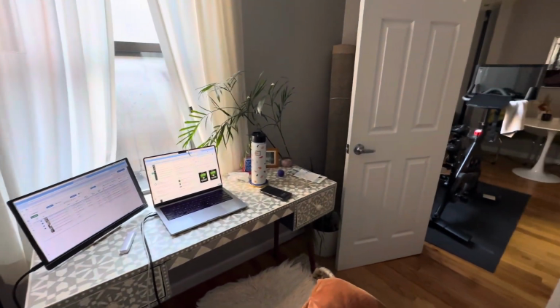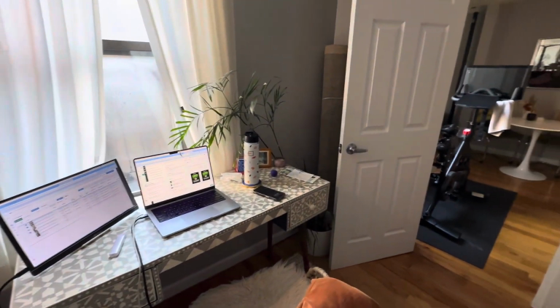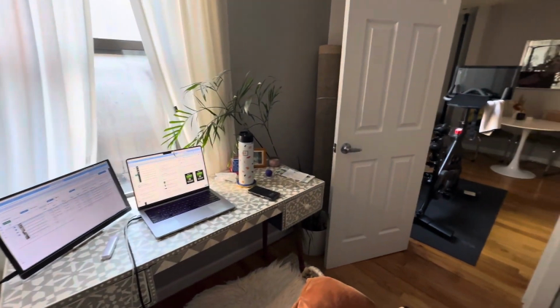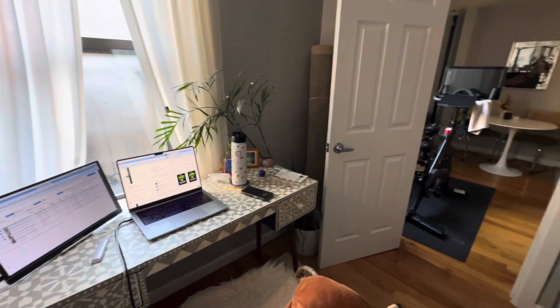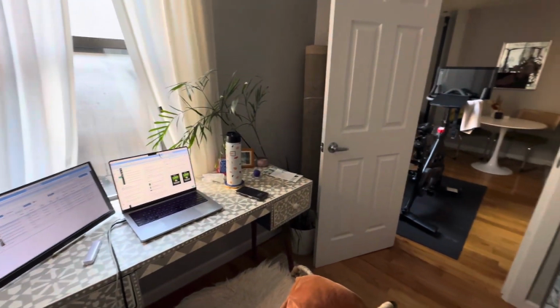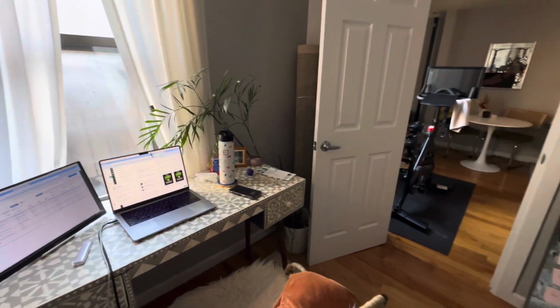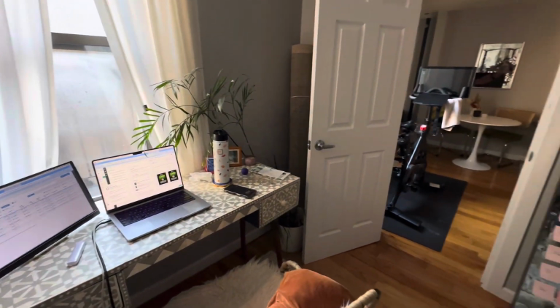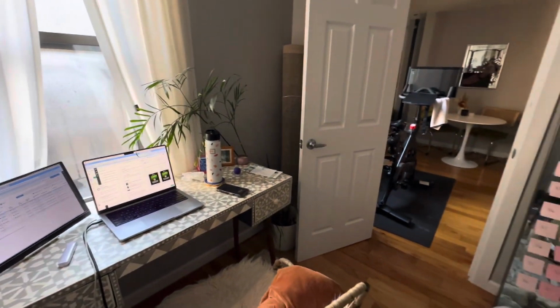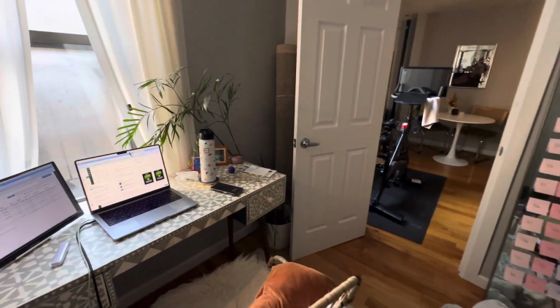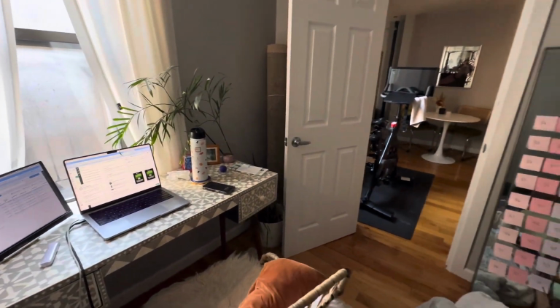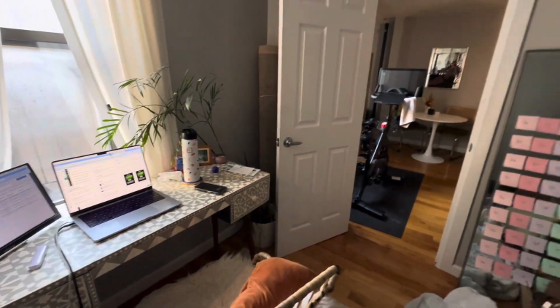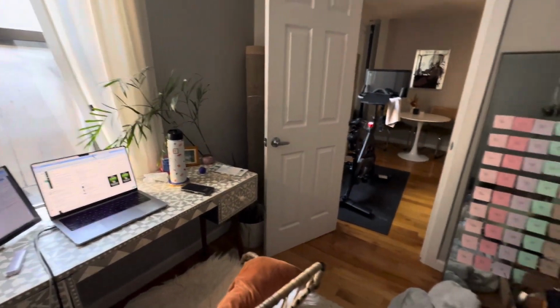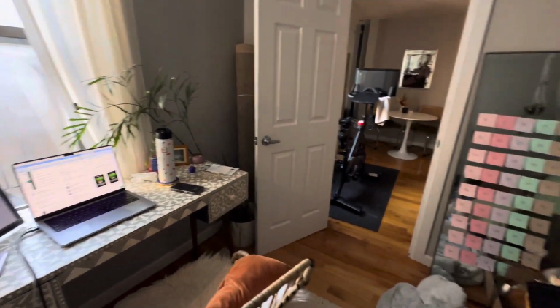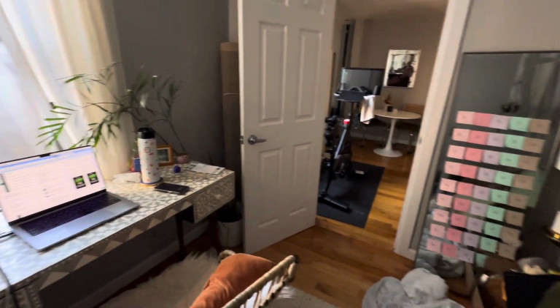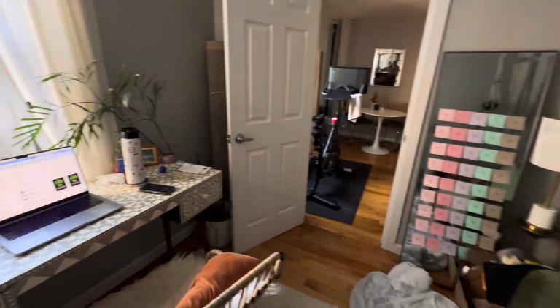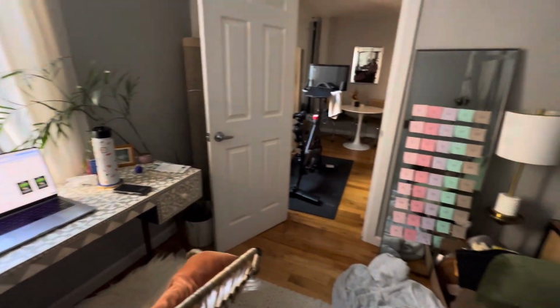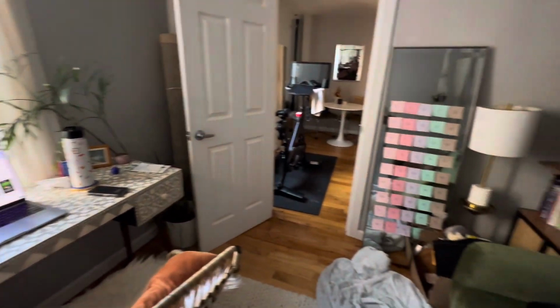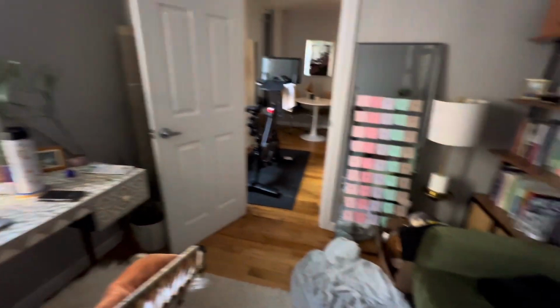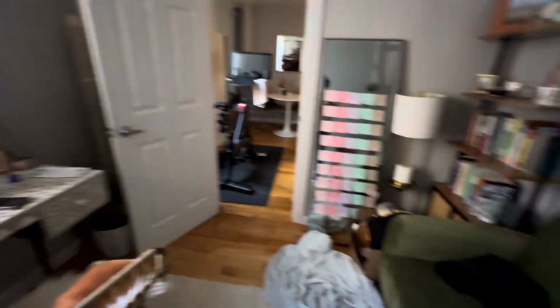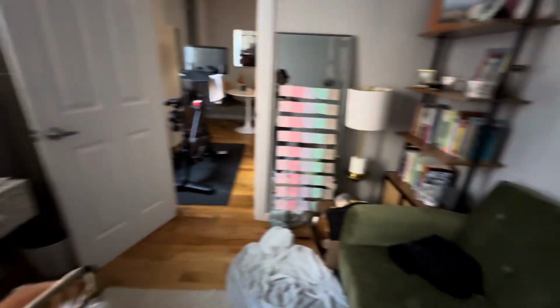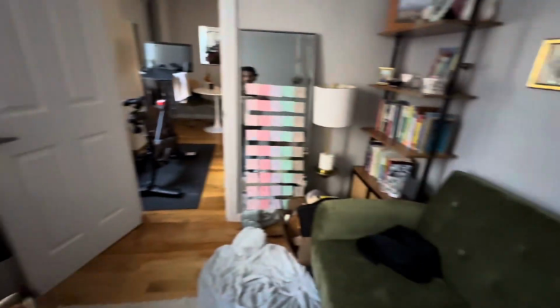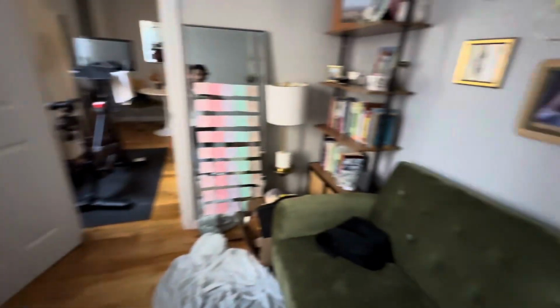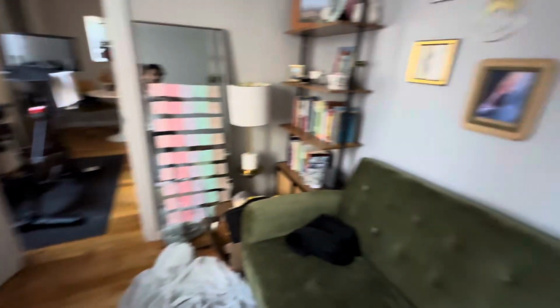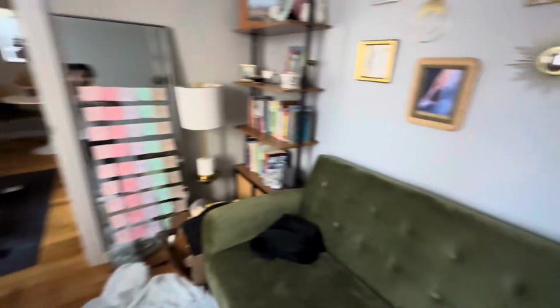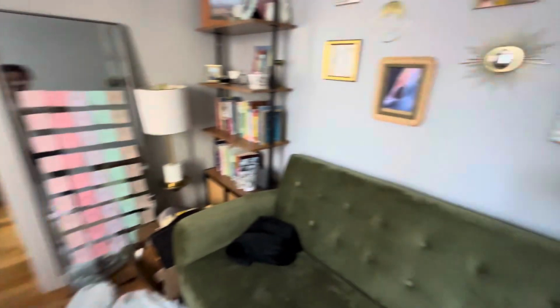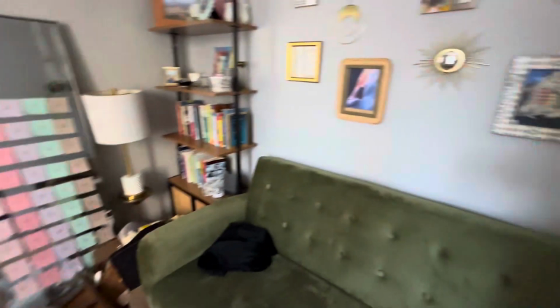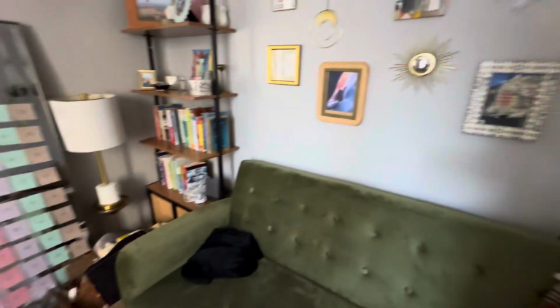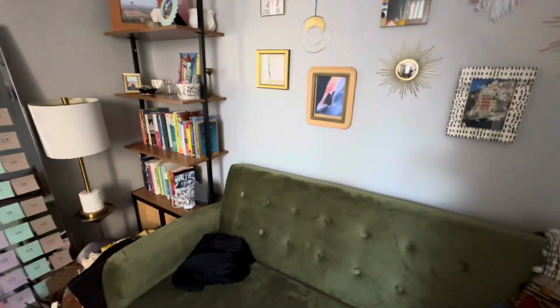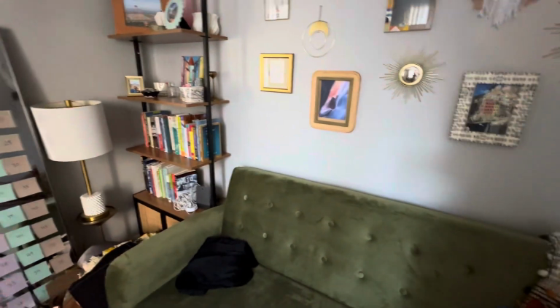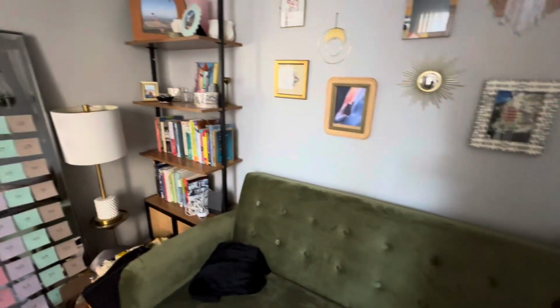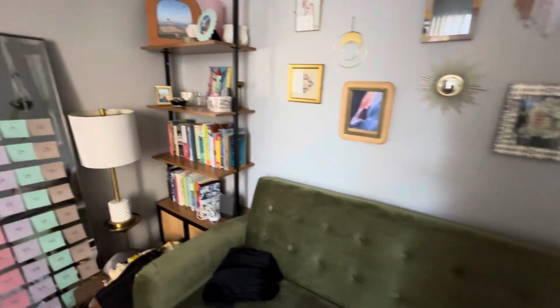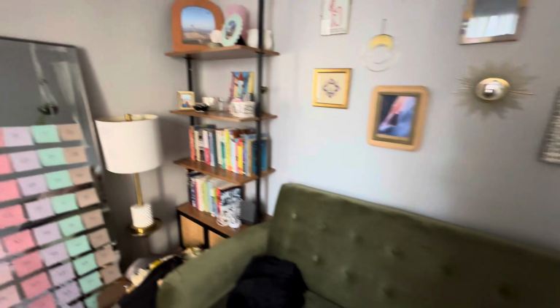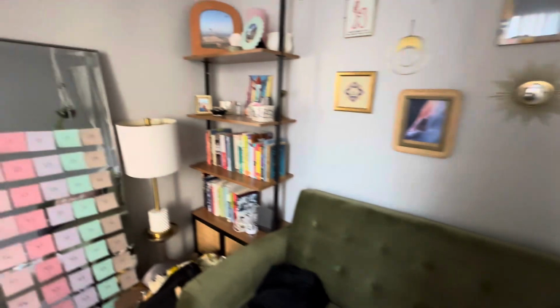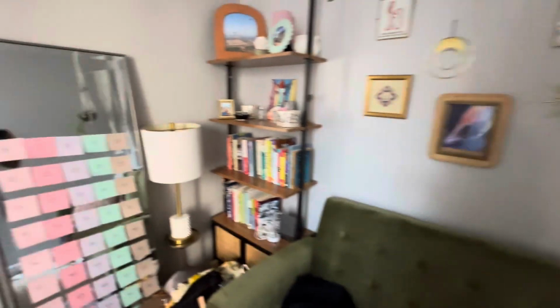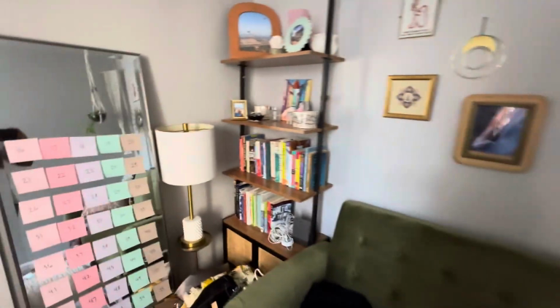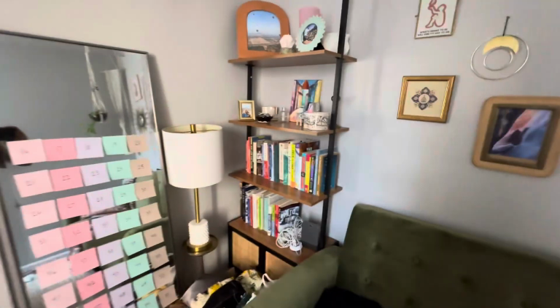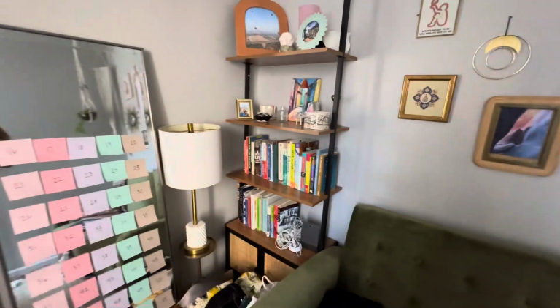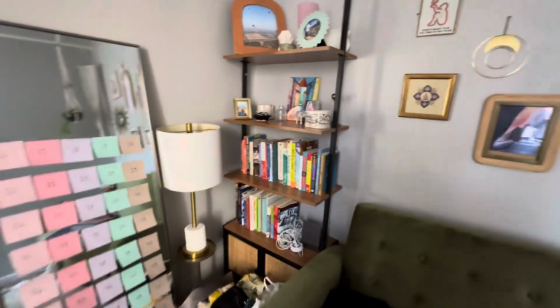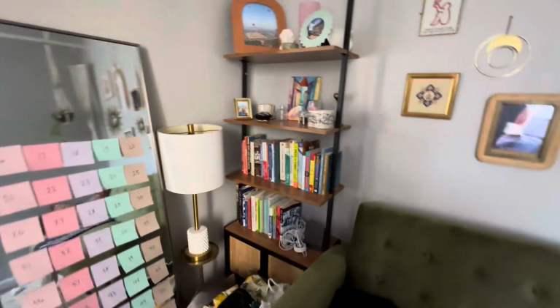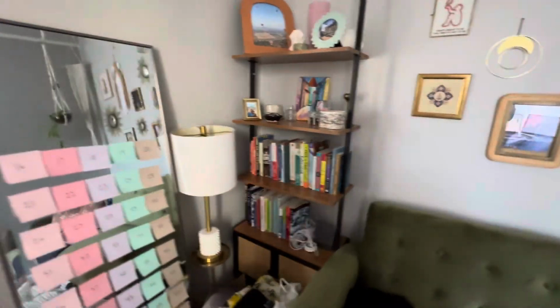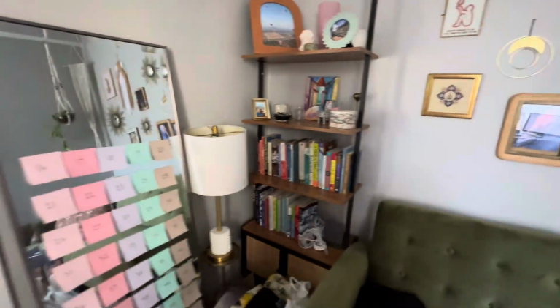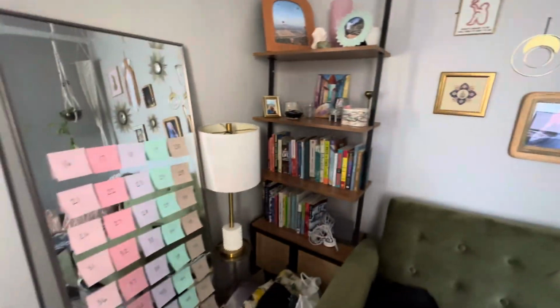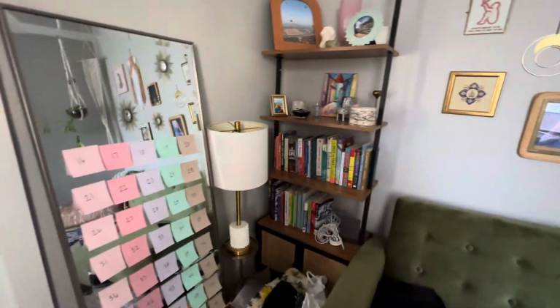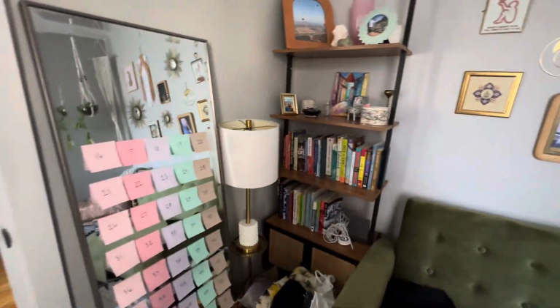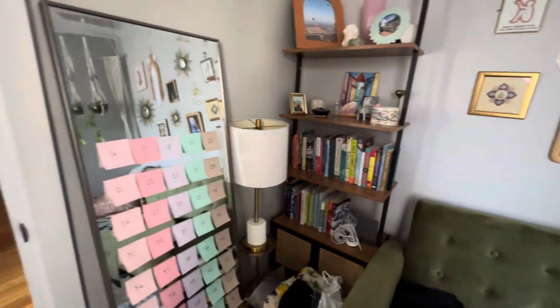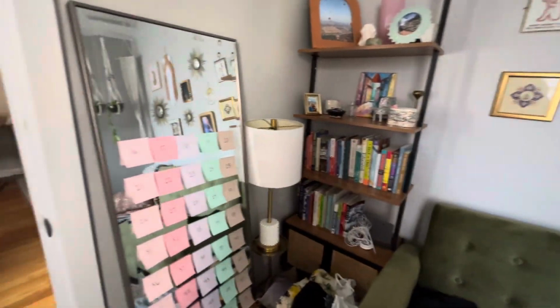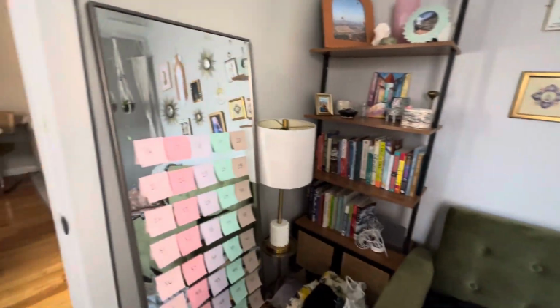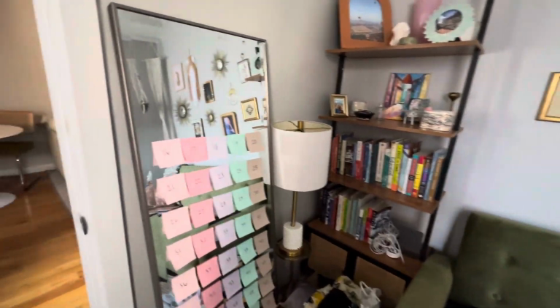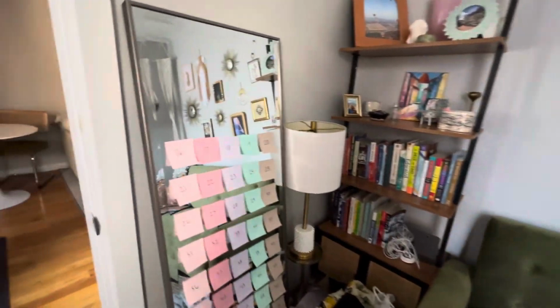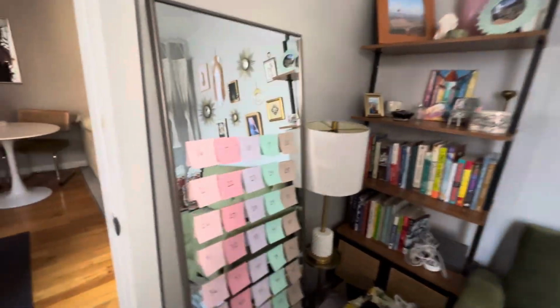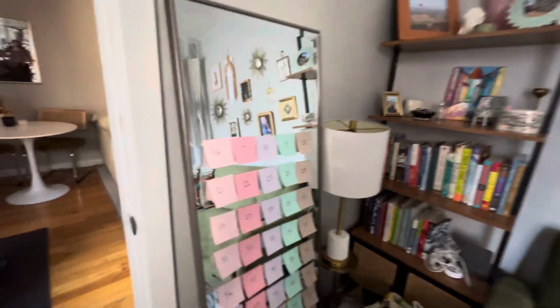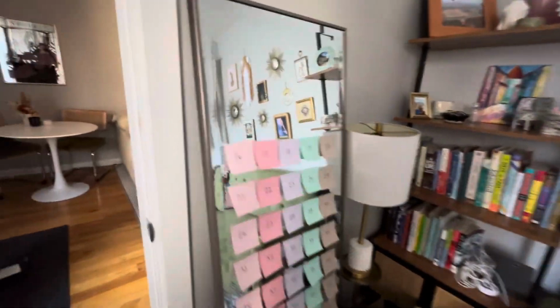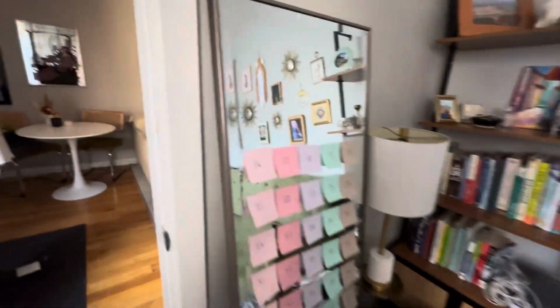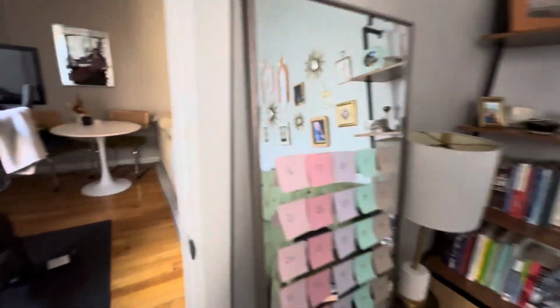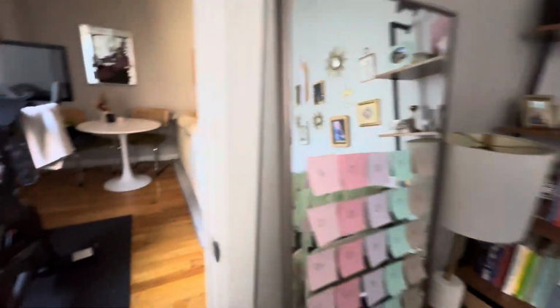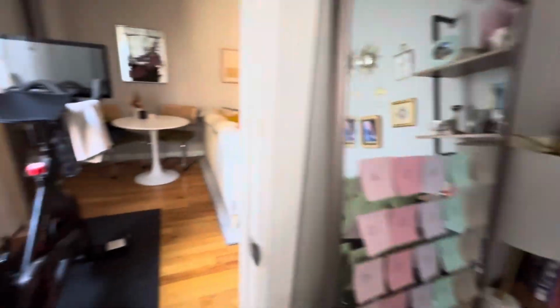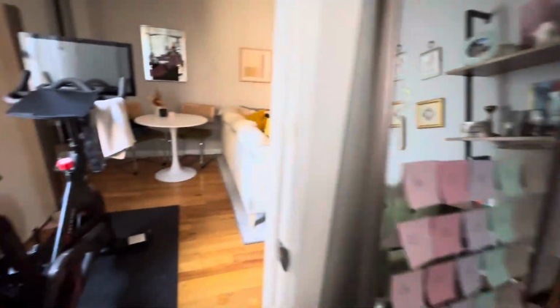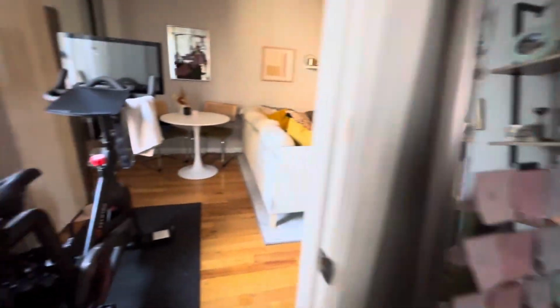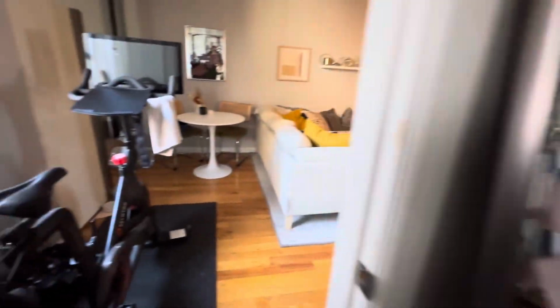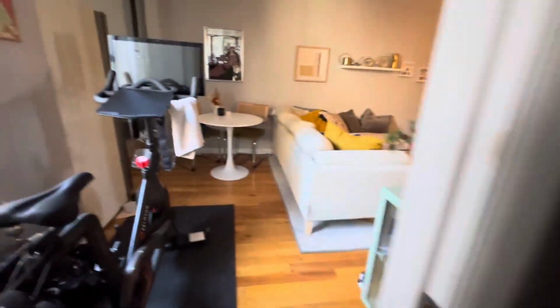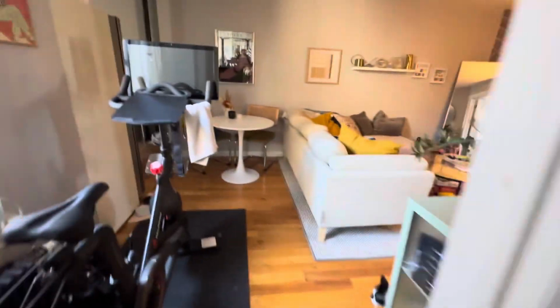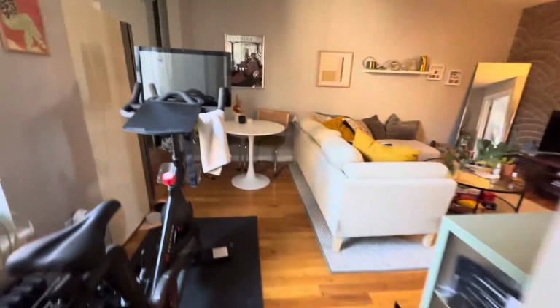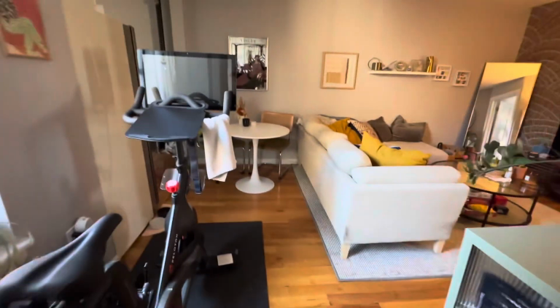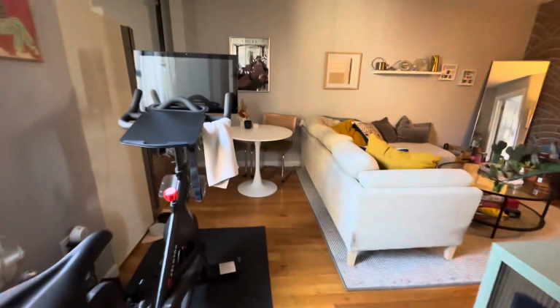There you have it — 221 South 3rd, apartment 6F. Hope you enjoyed the video.